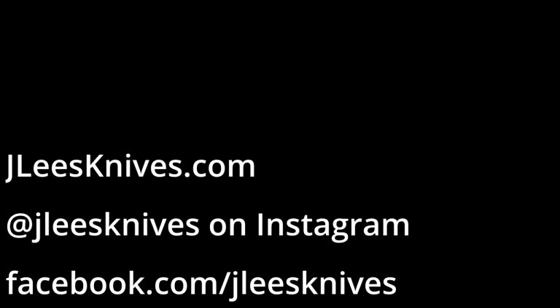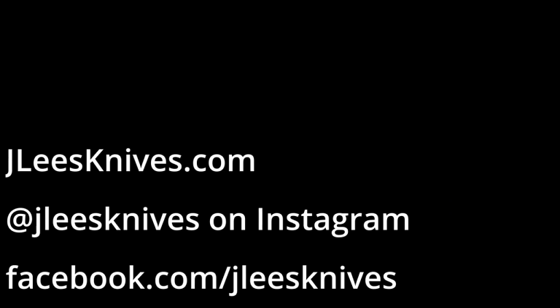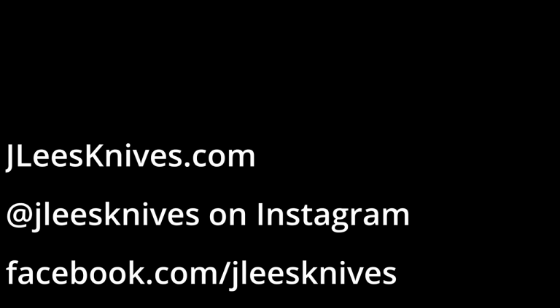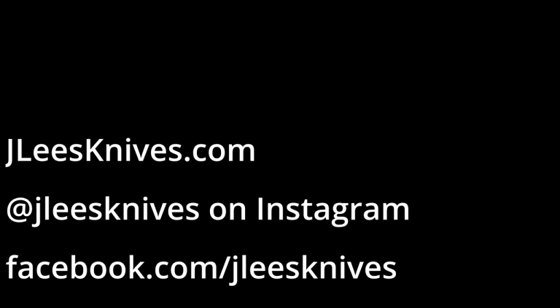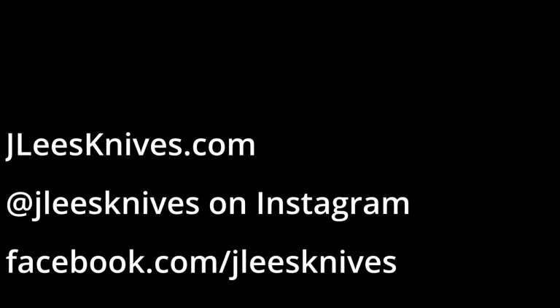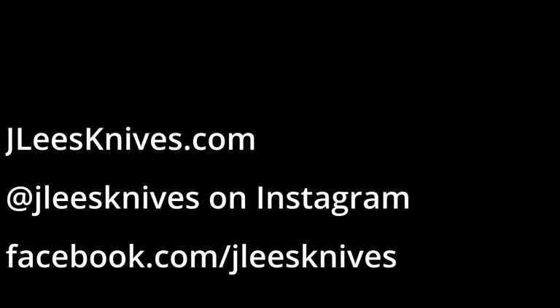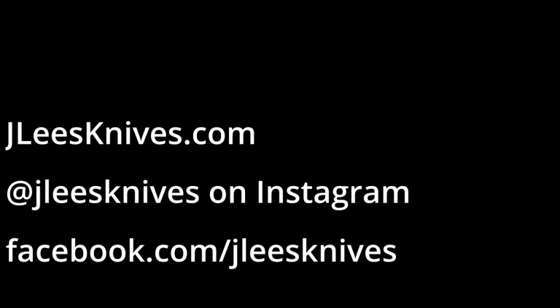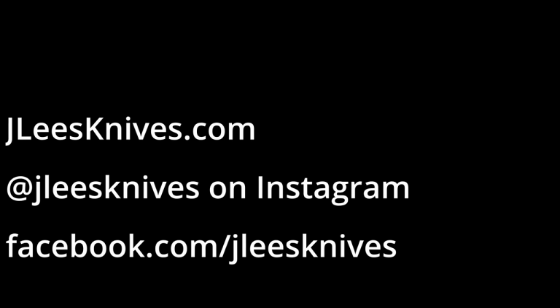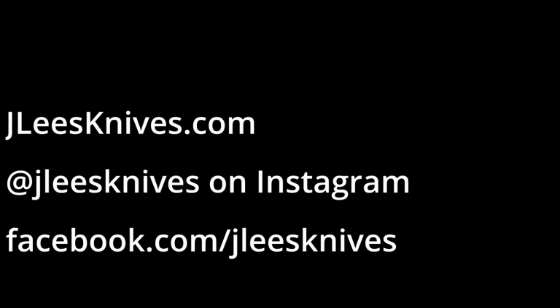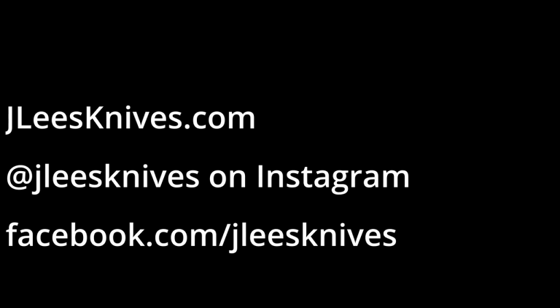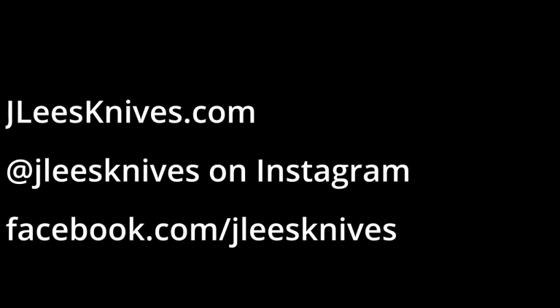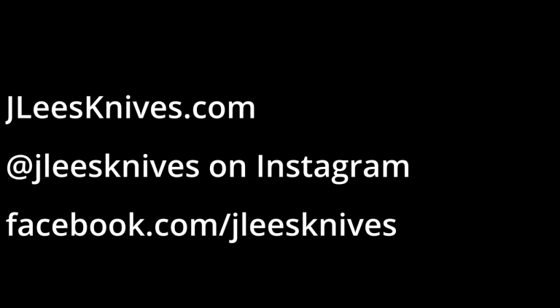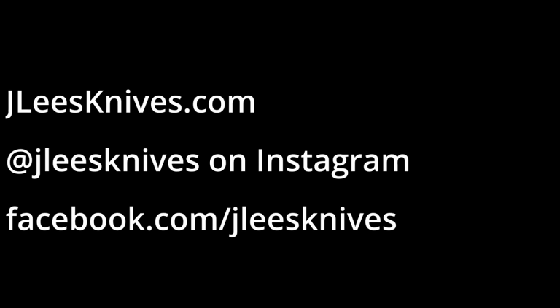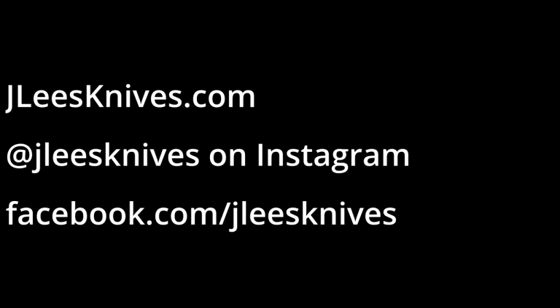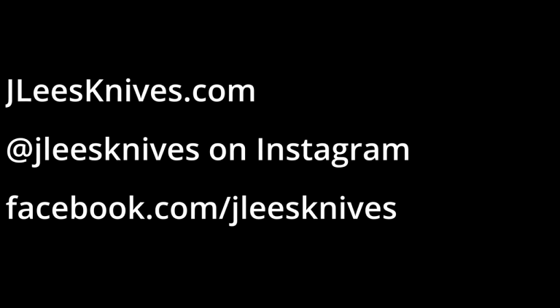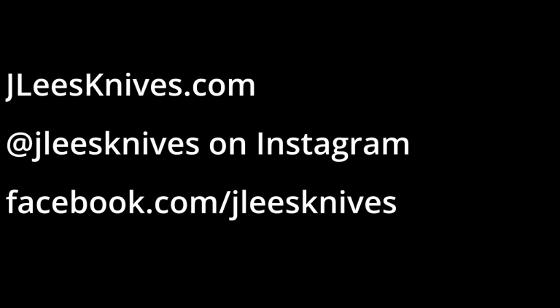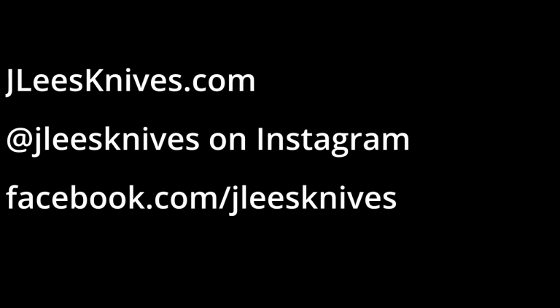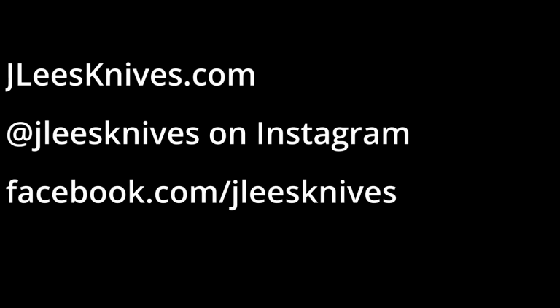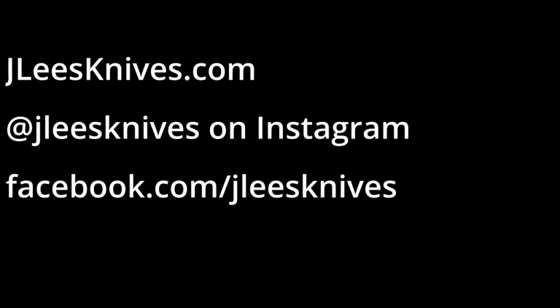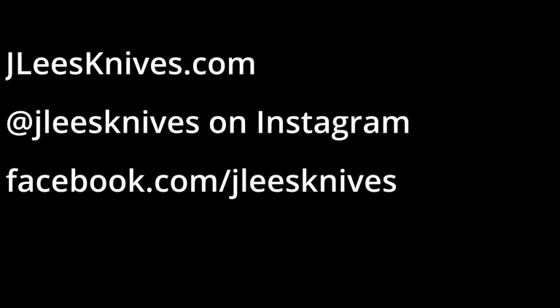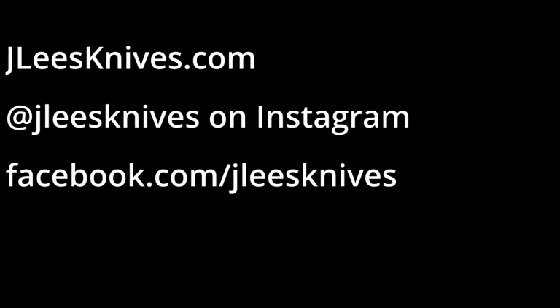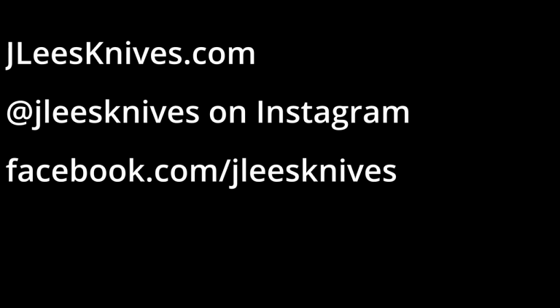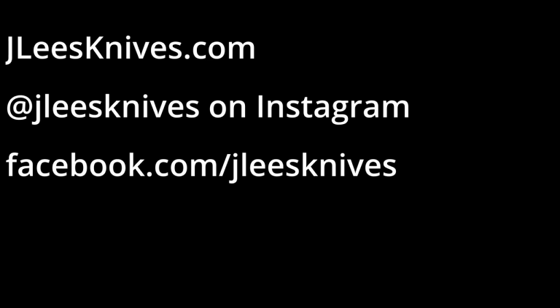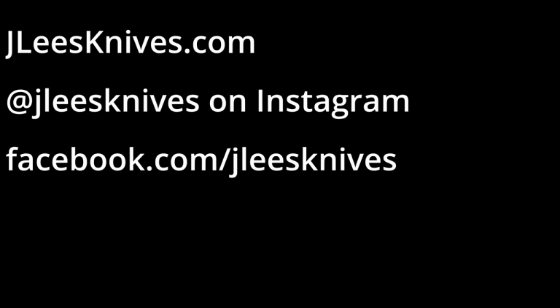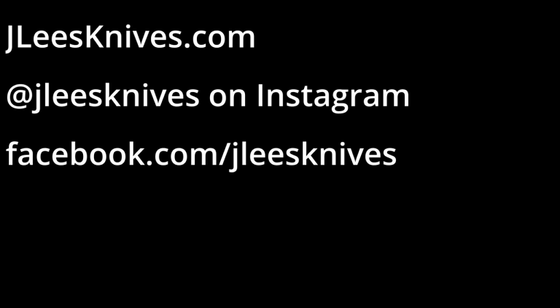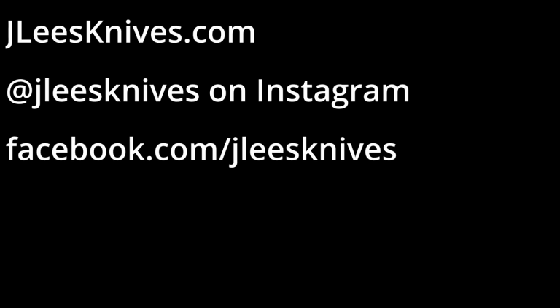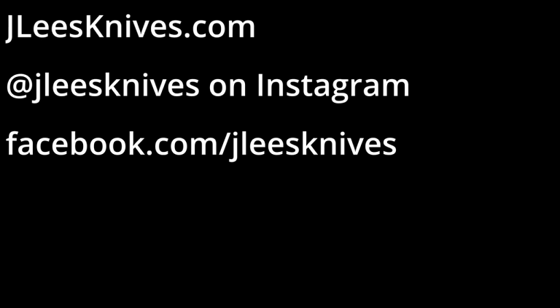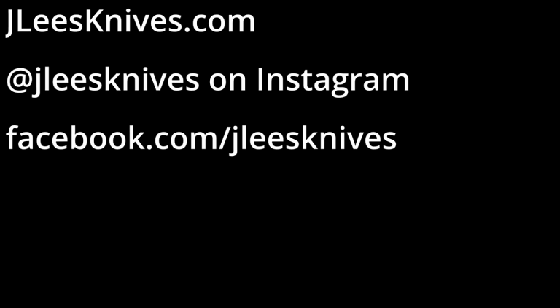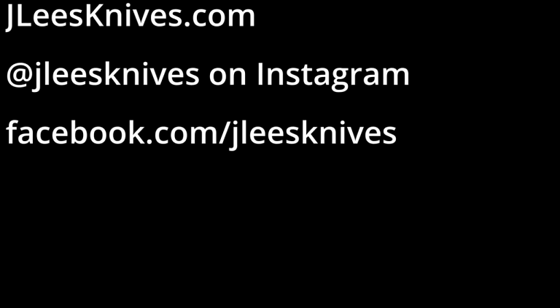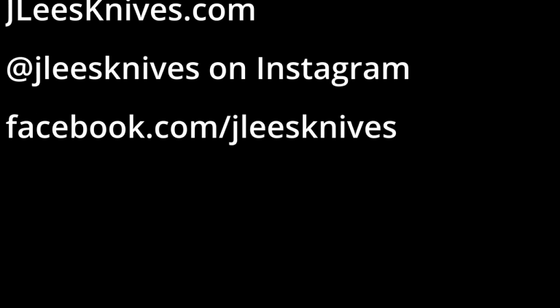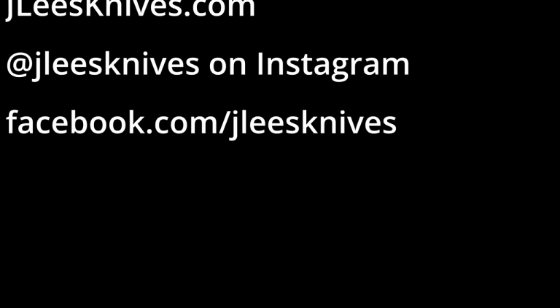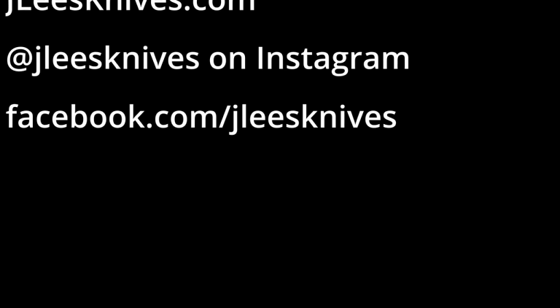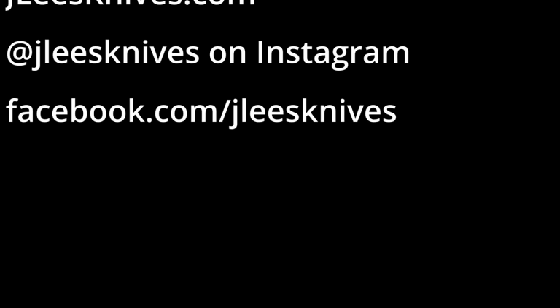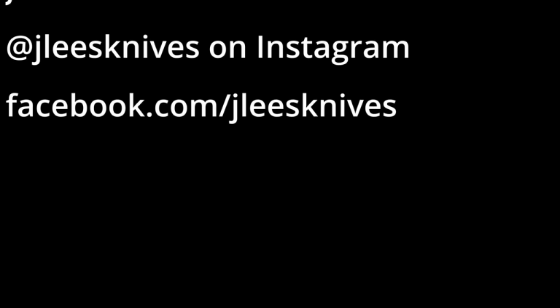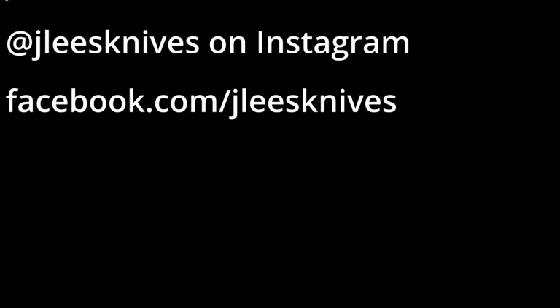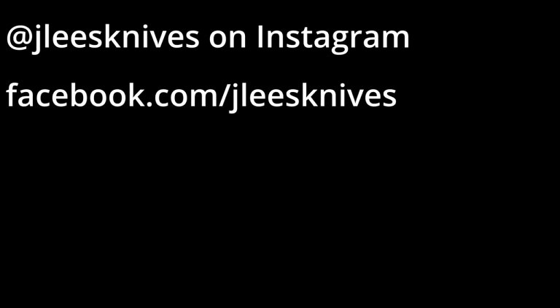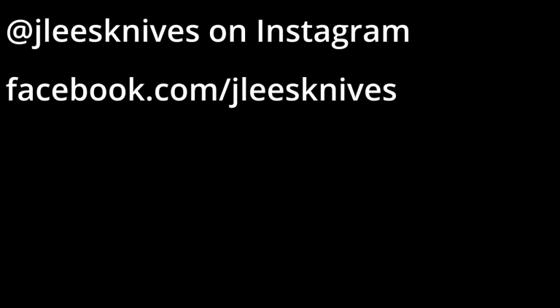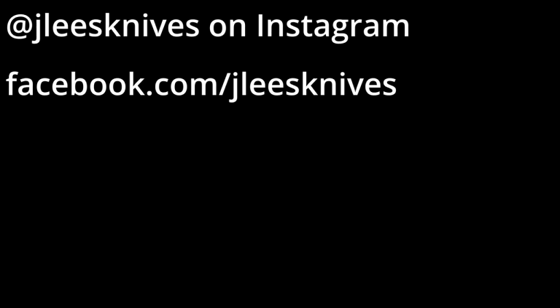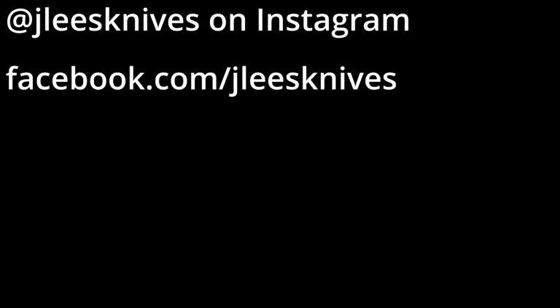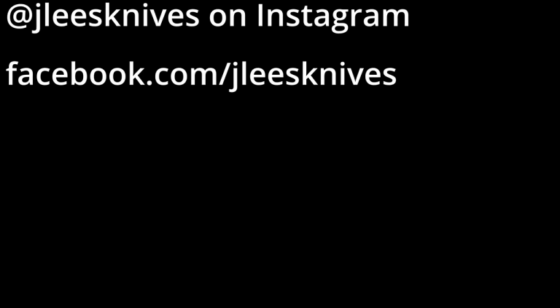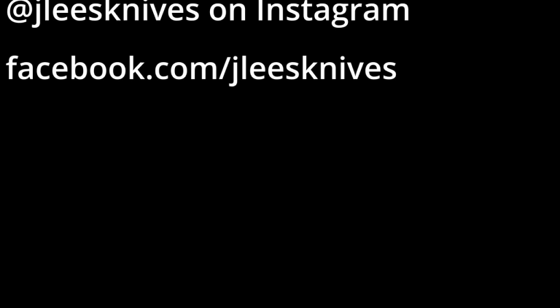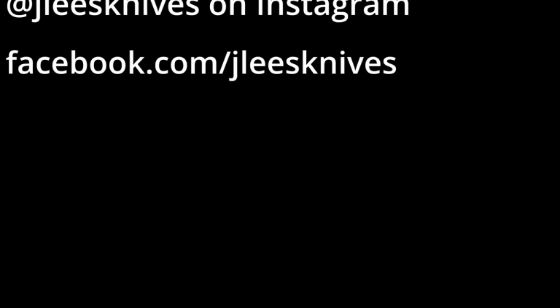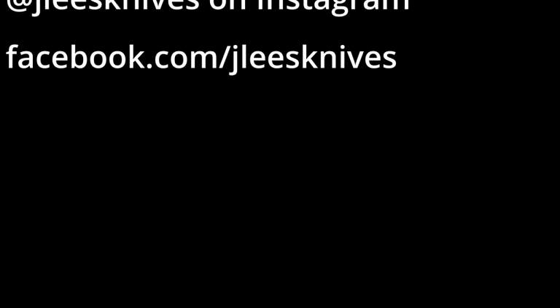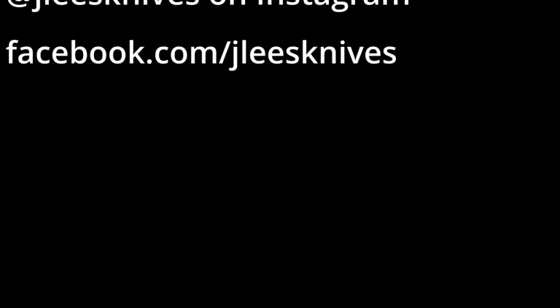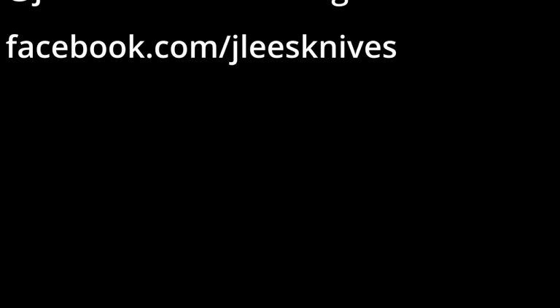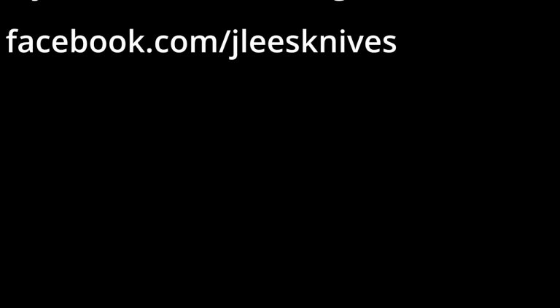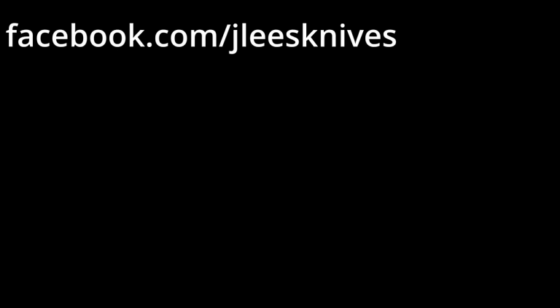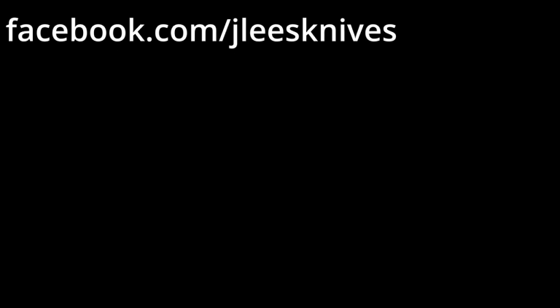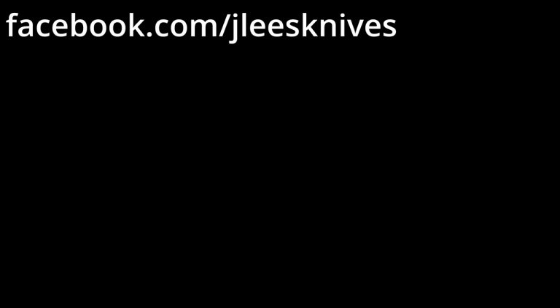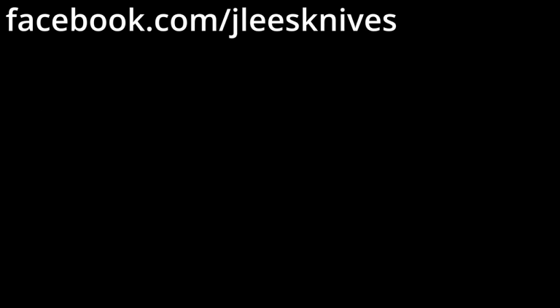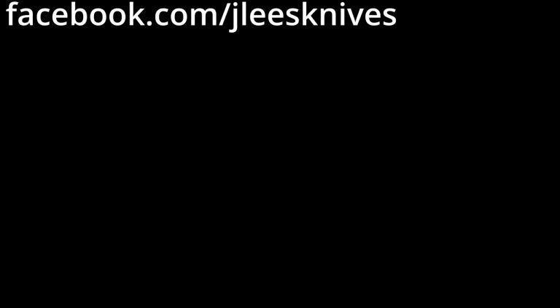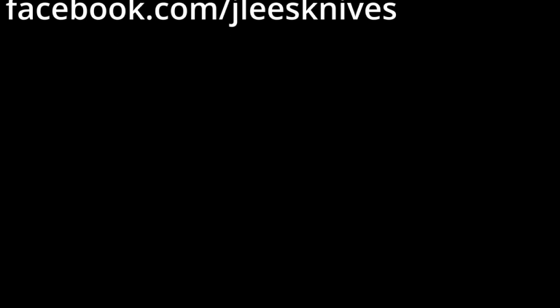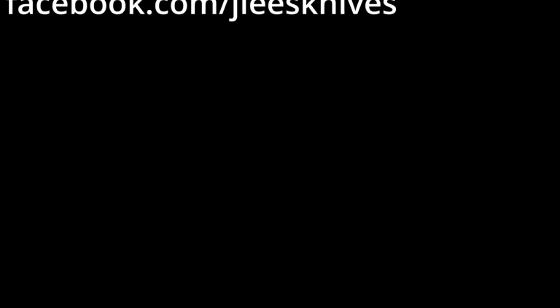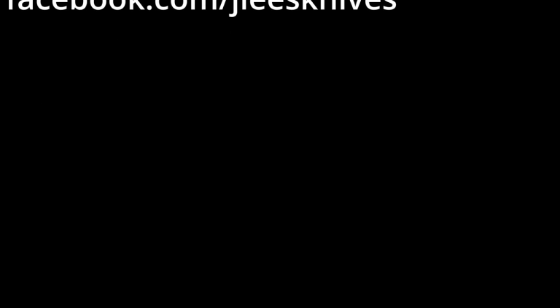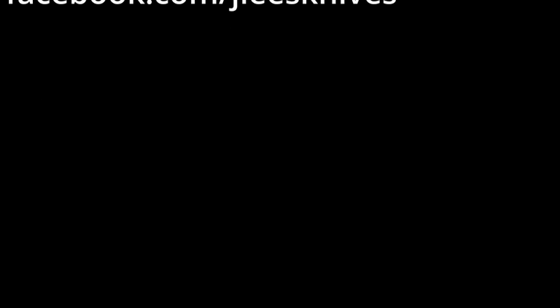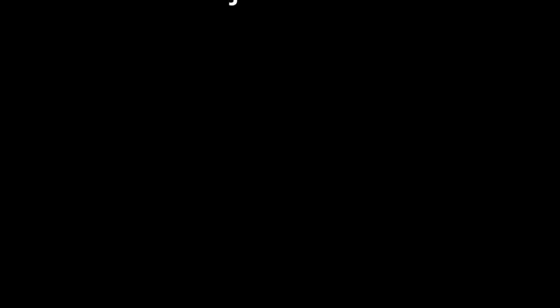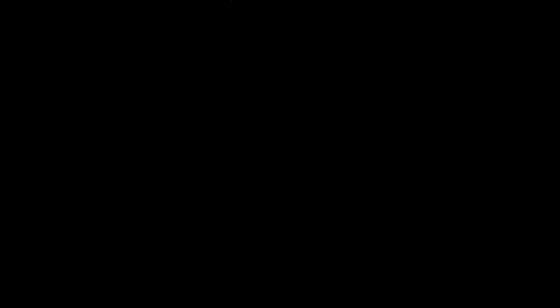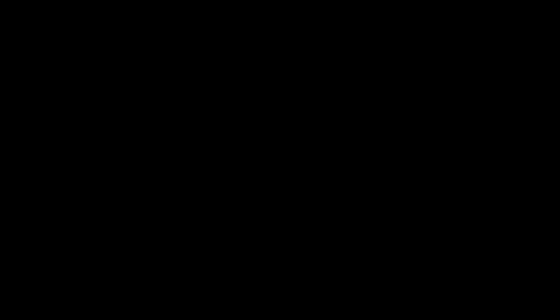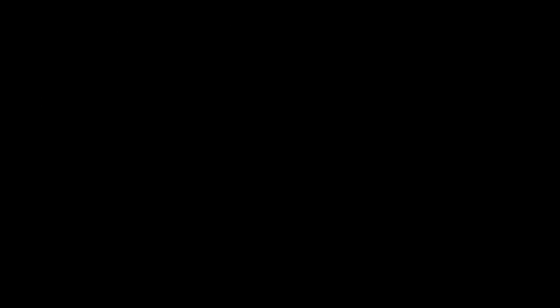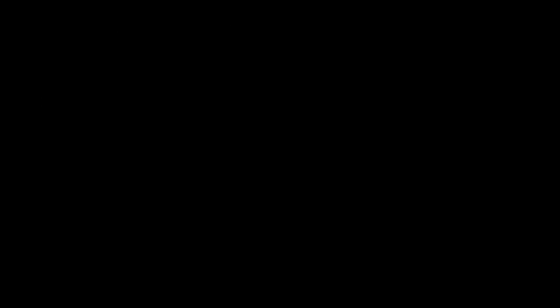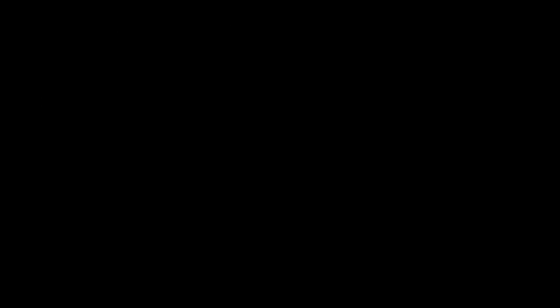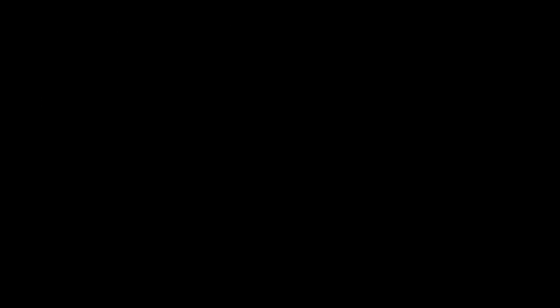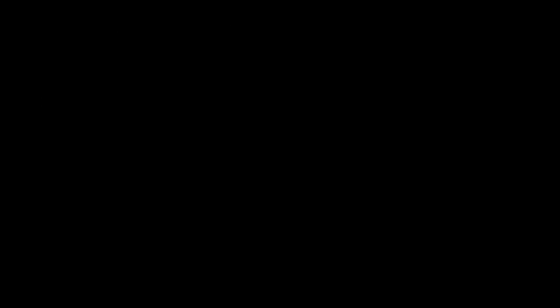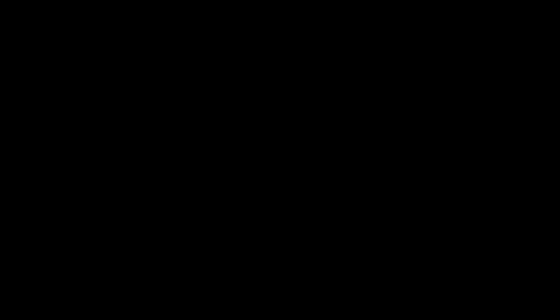If you like what you see, like, subscribe, do all that fun stuff. Check out Jayleesknives.com for available inventory. Thanks for watching.